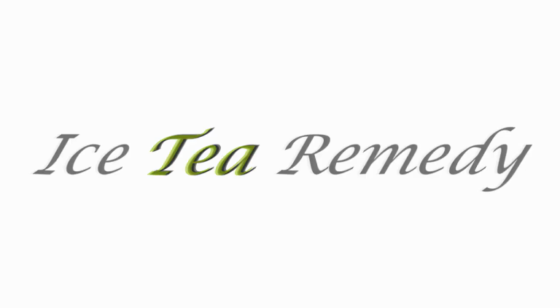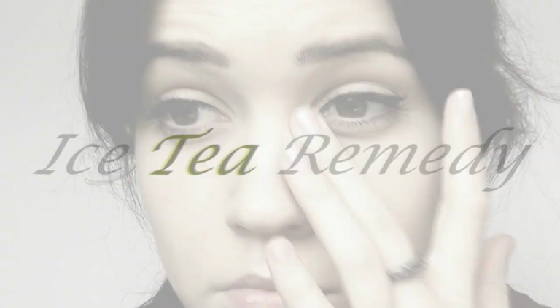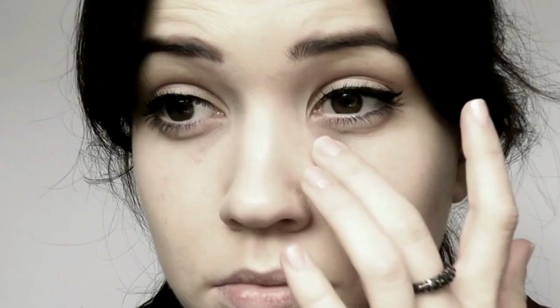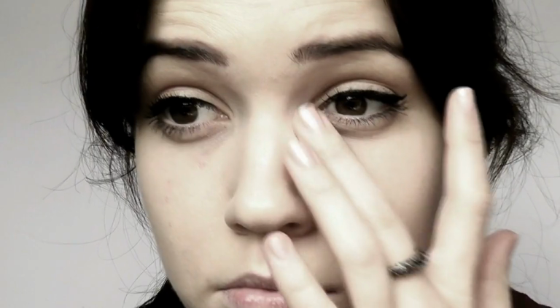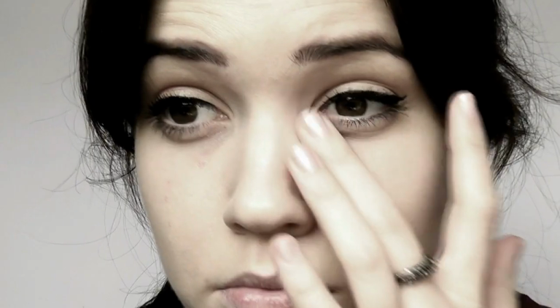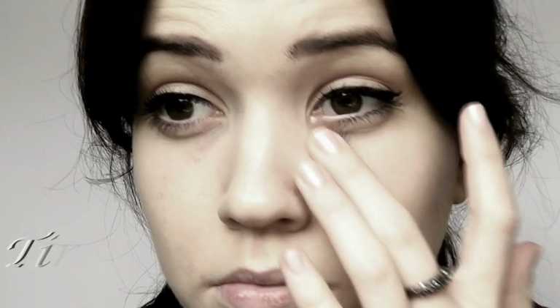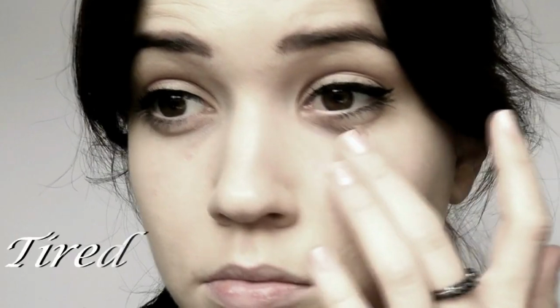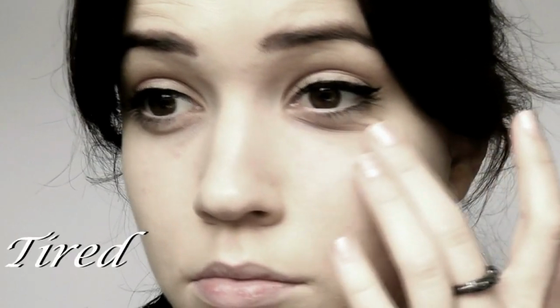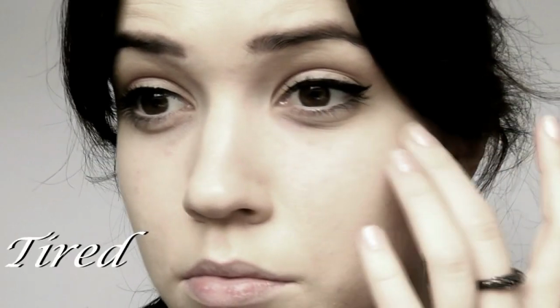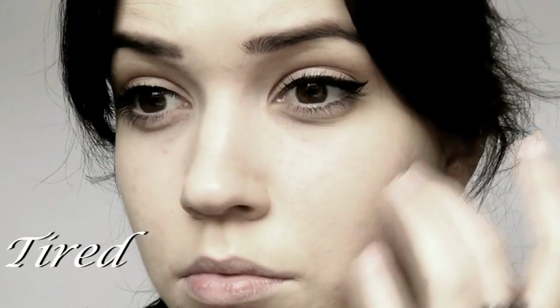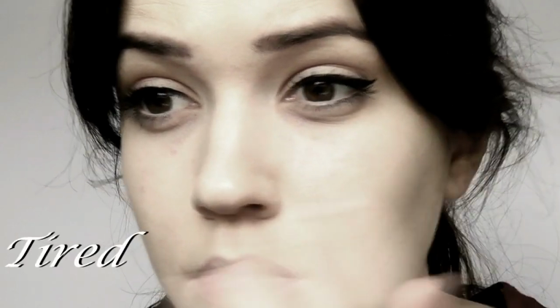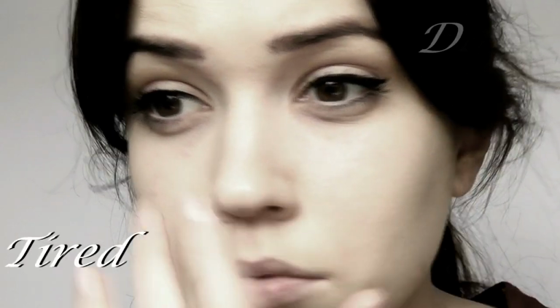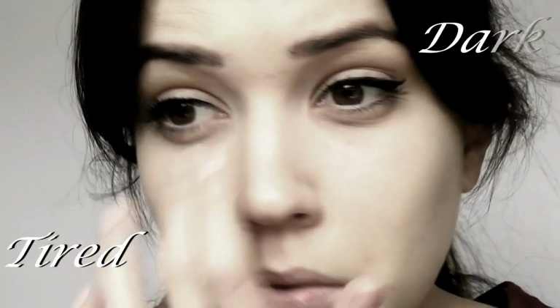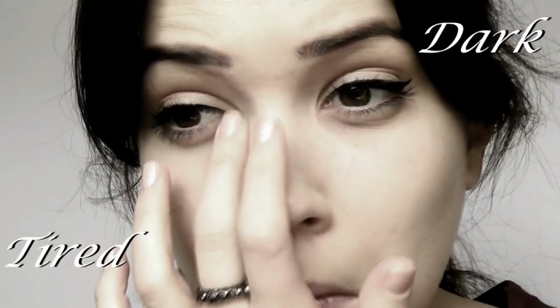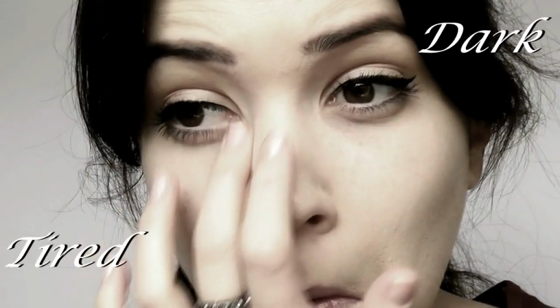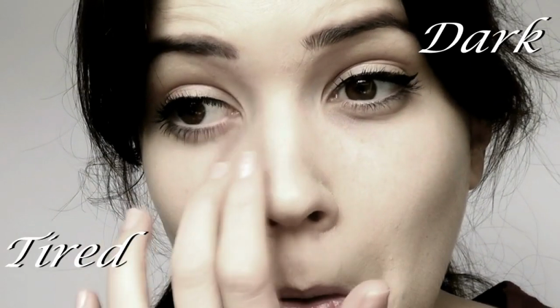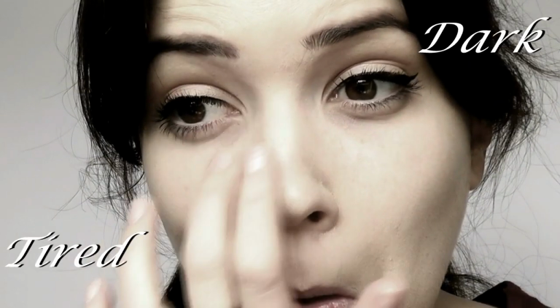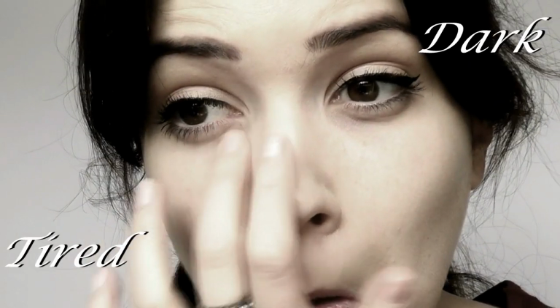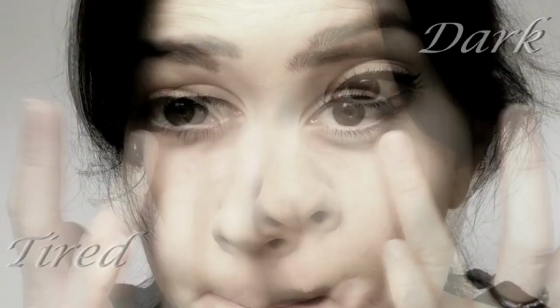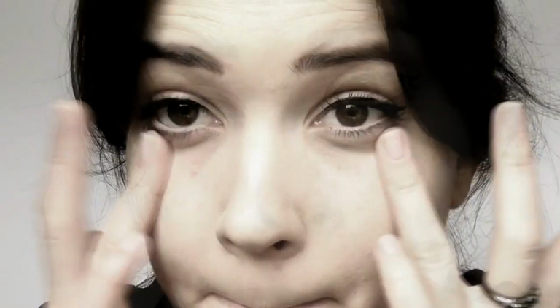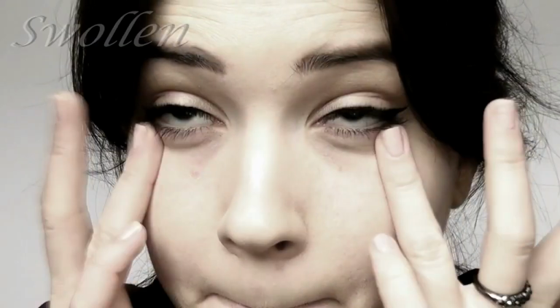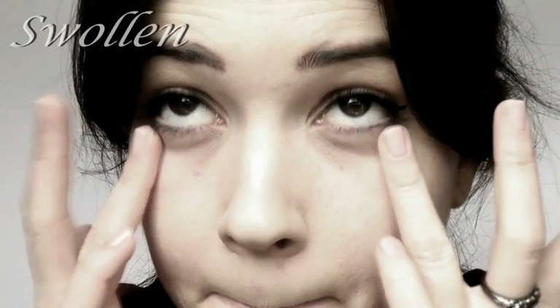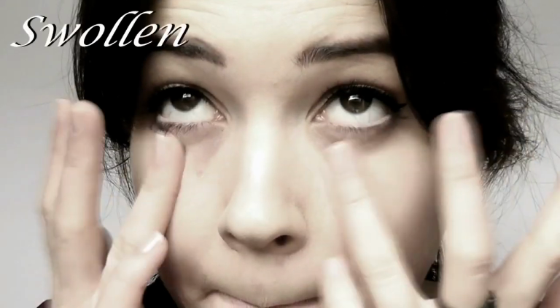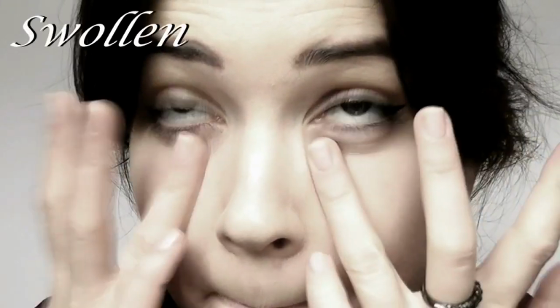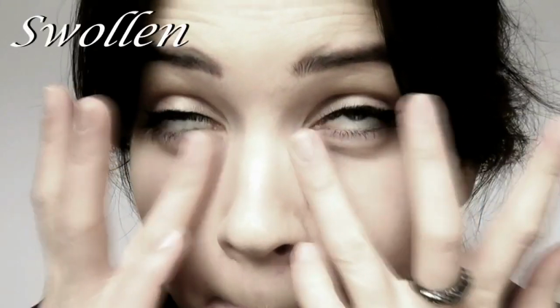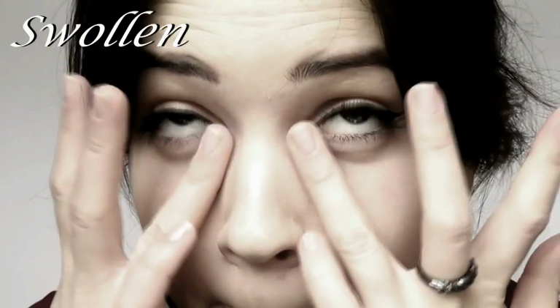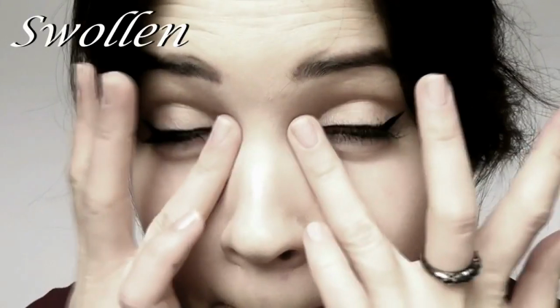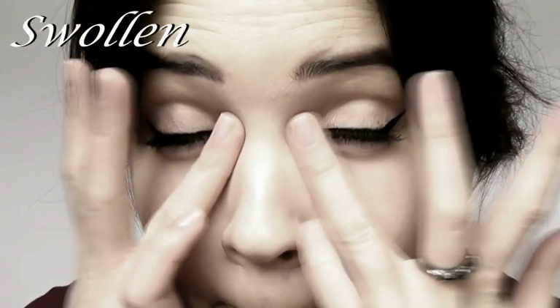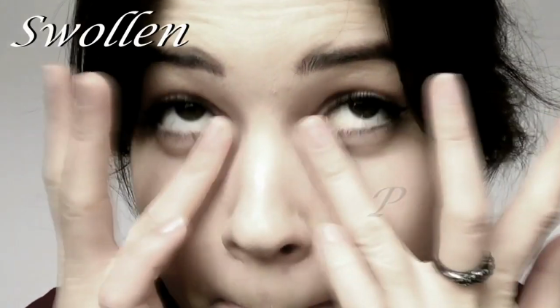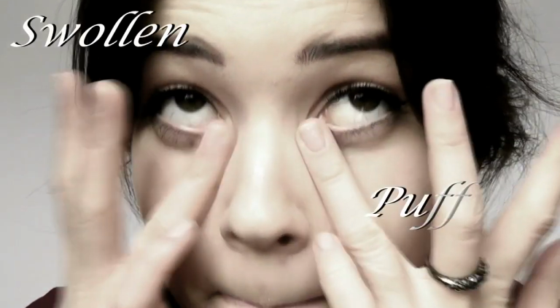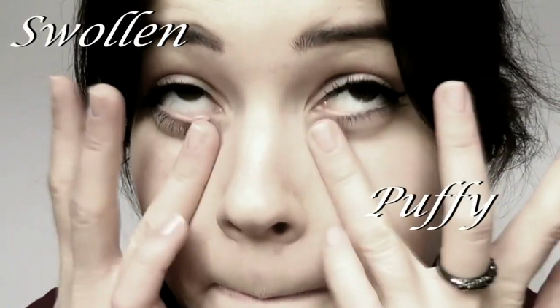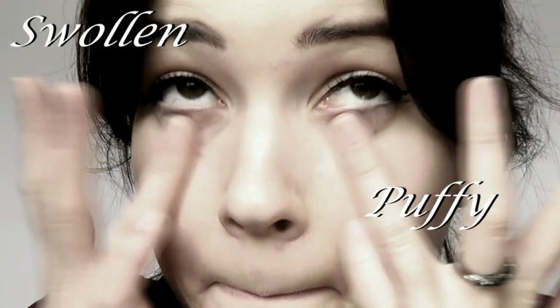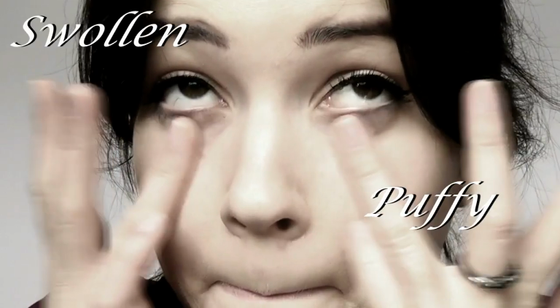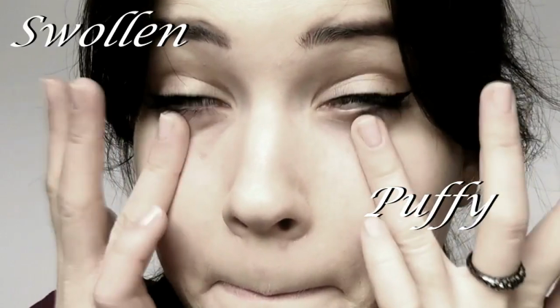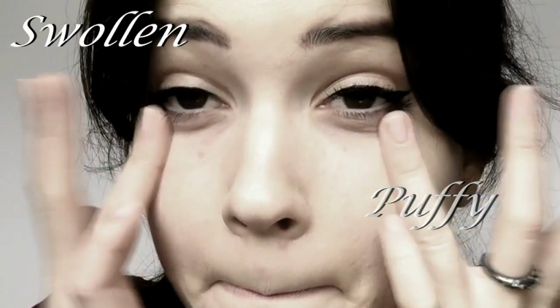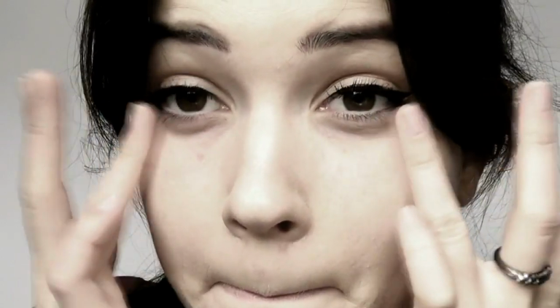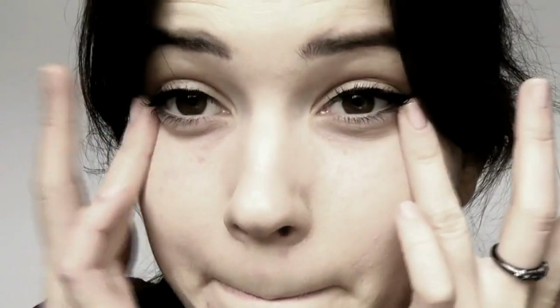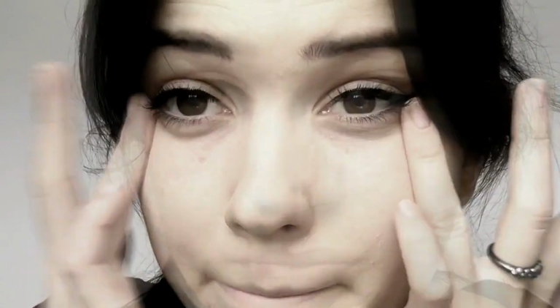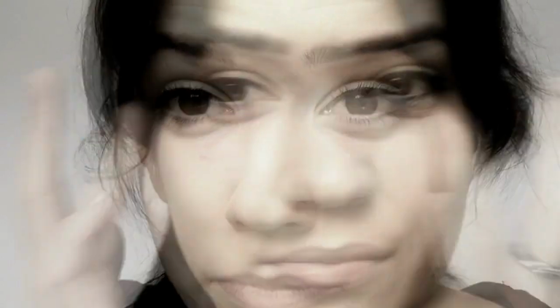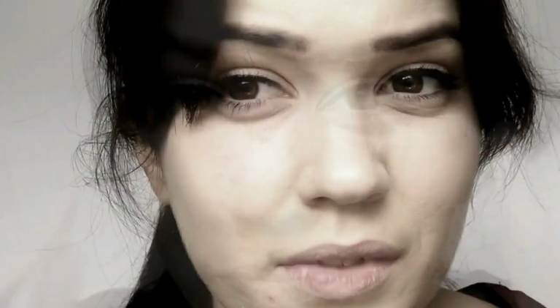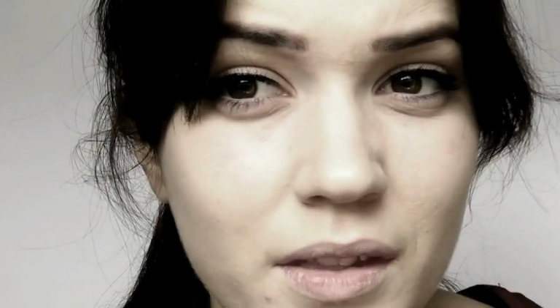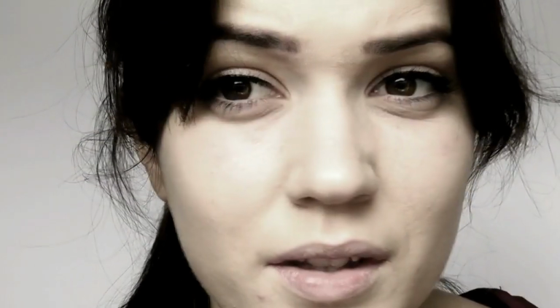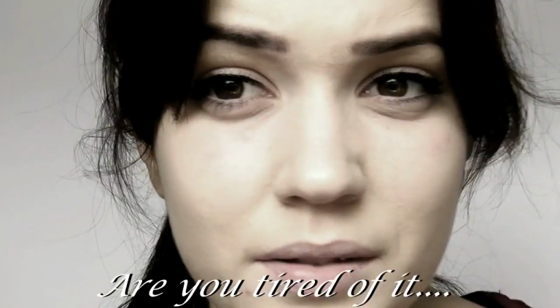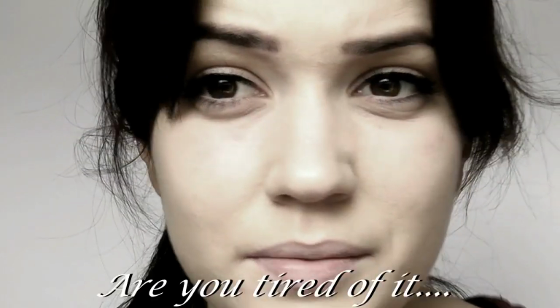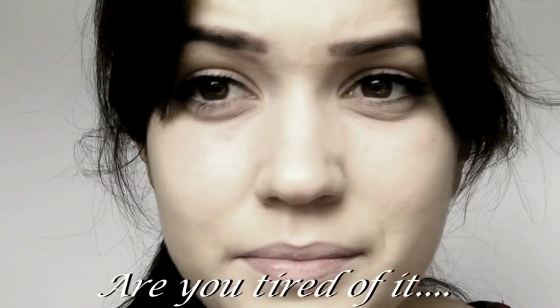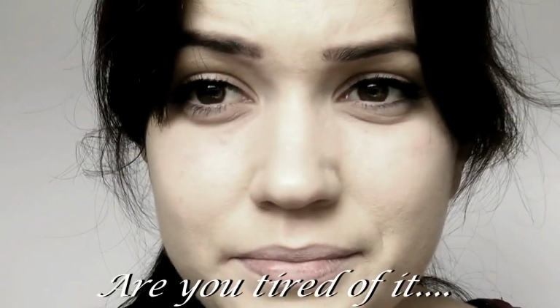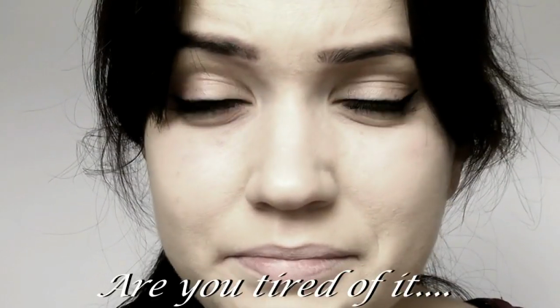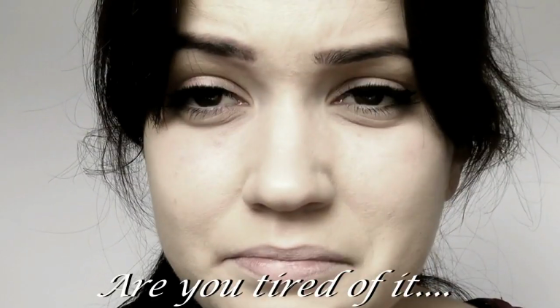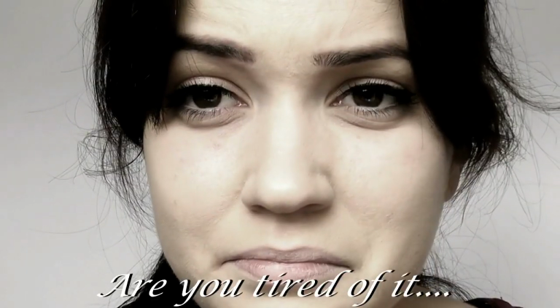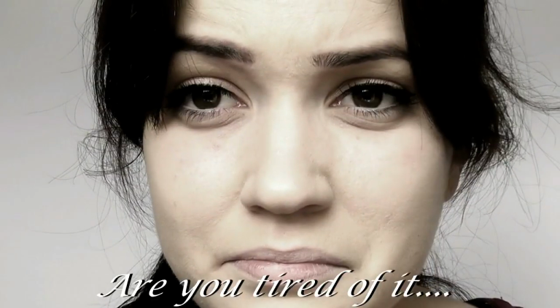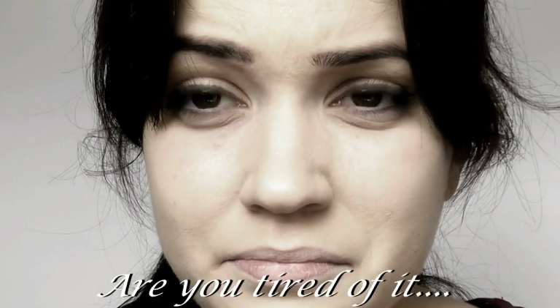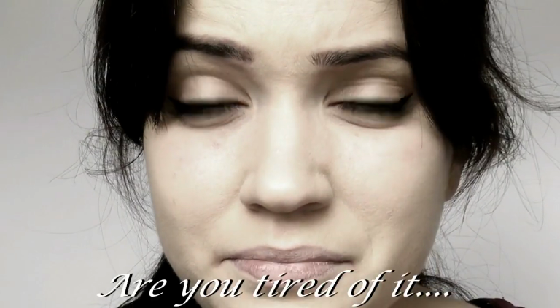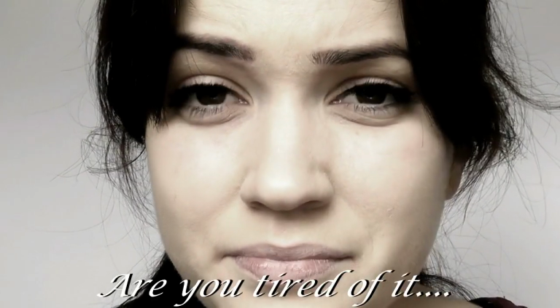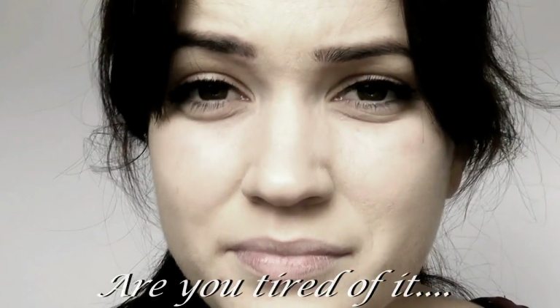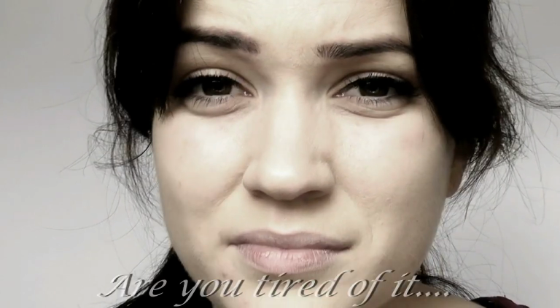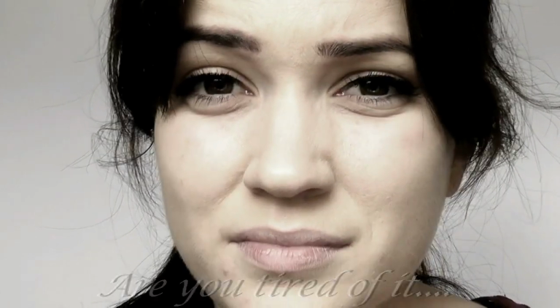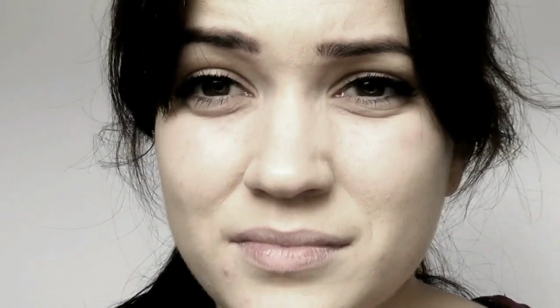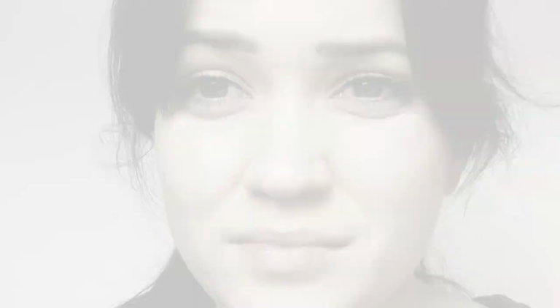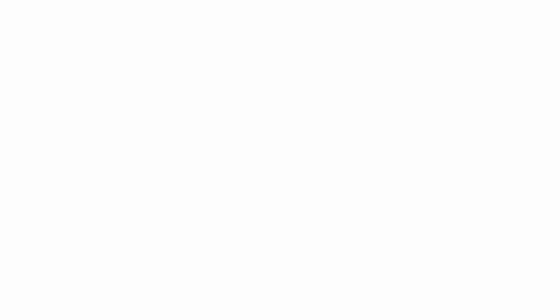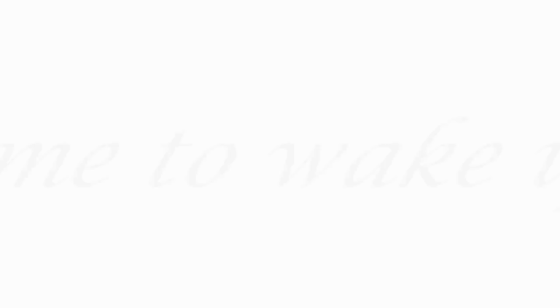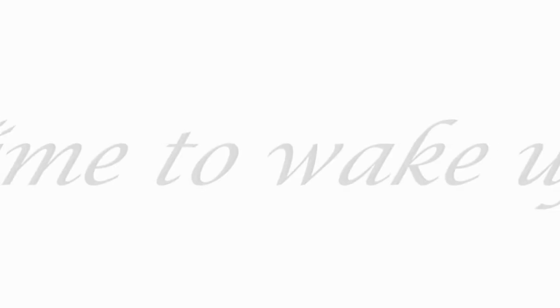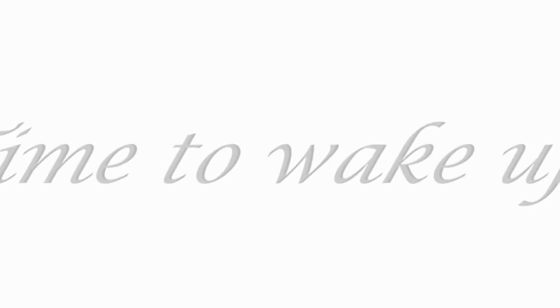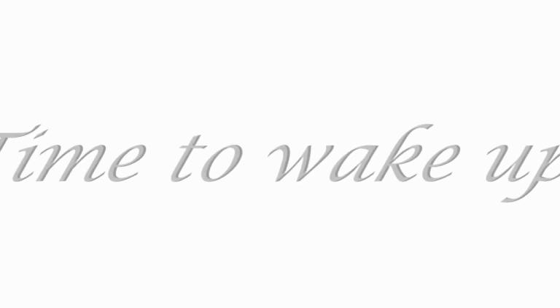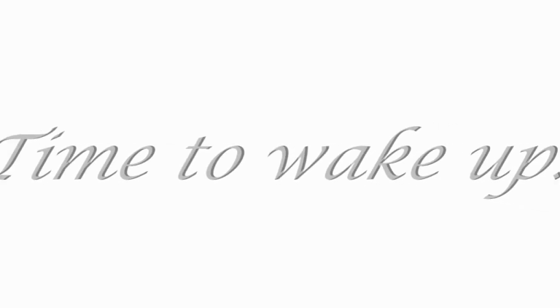Did you wake up with really tired, dark, puffy or swollen eyes again? It's time to wake up.